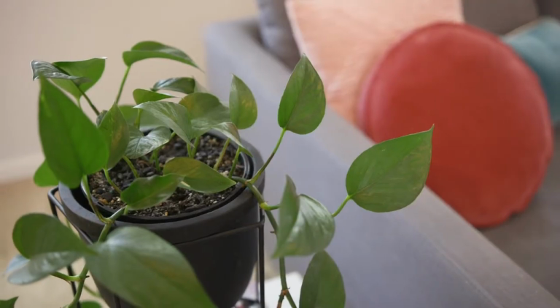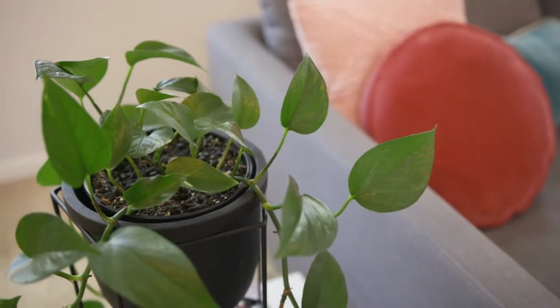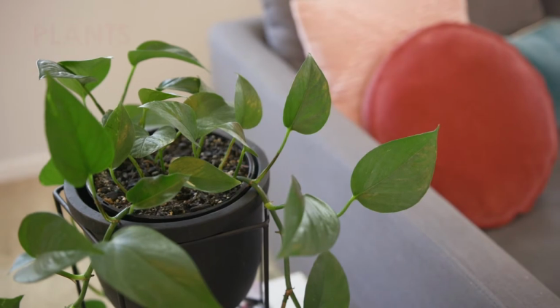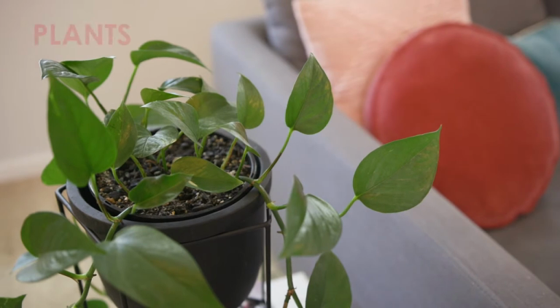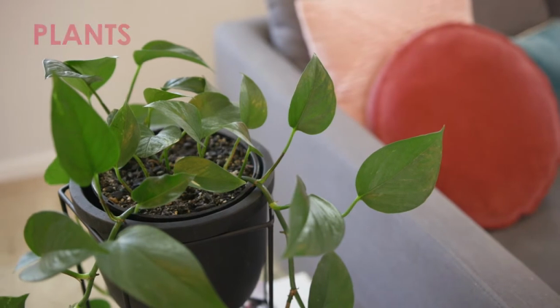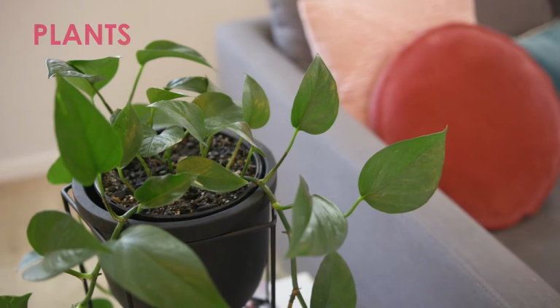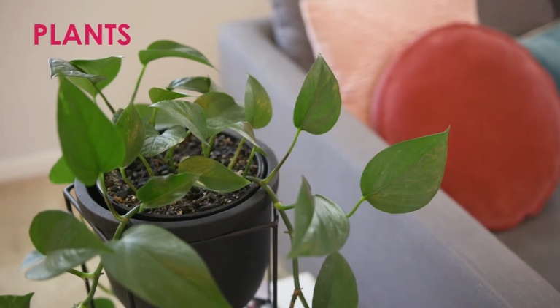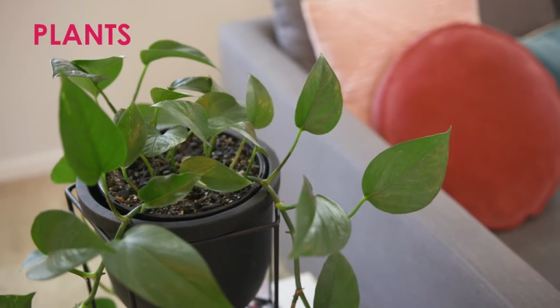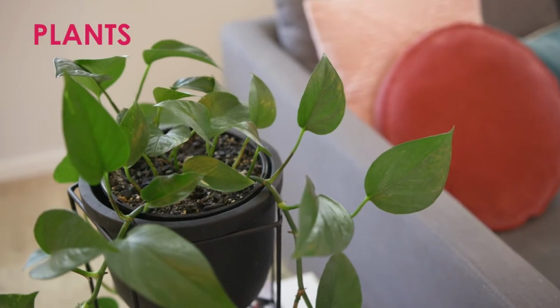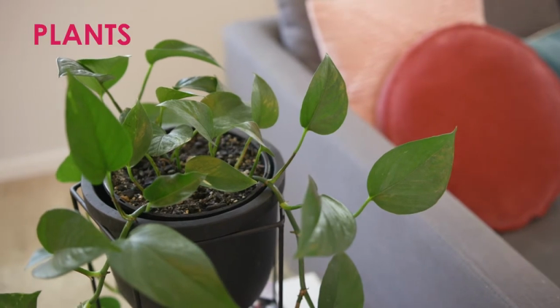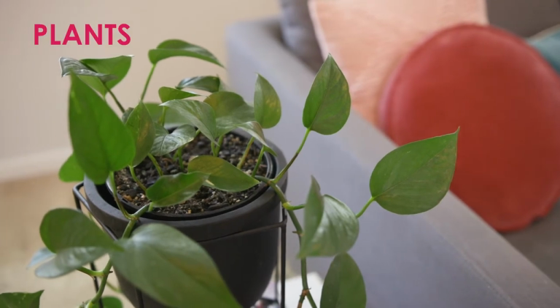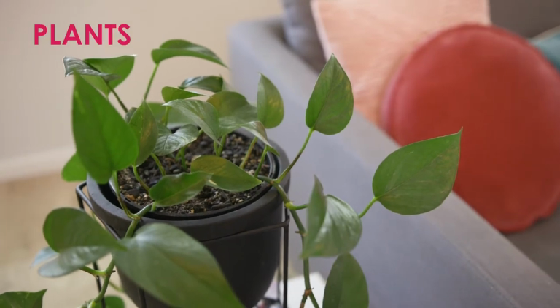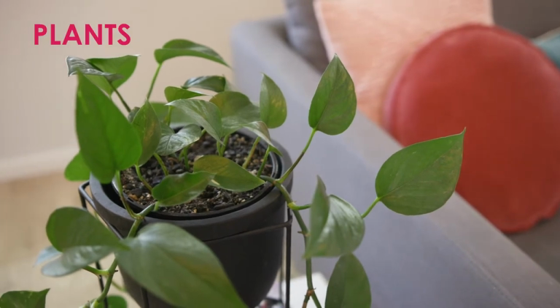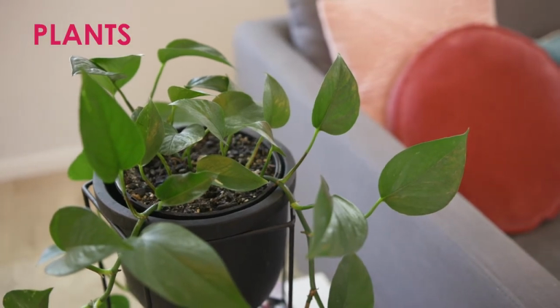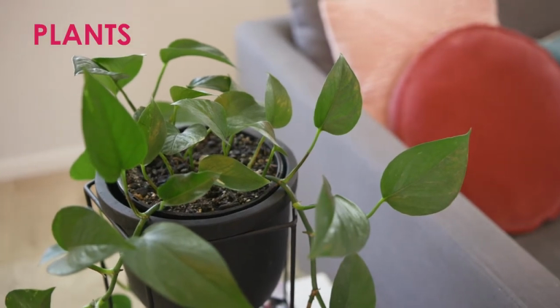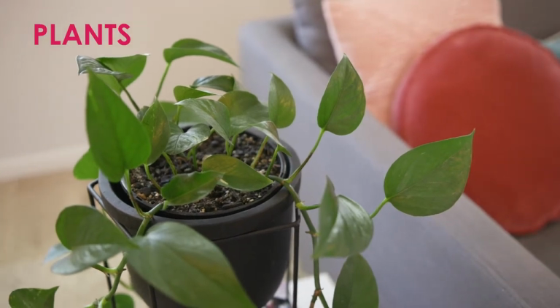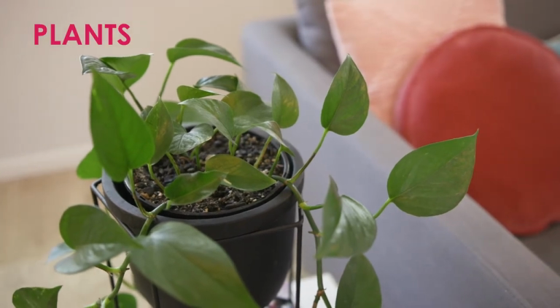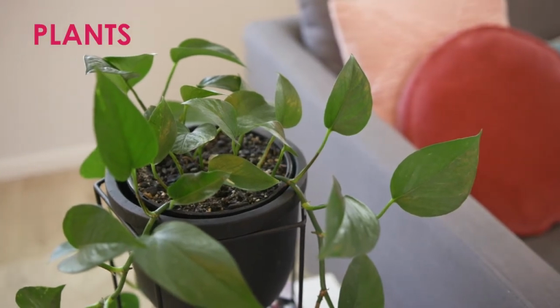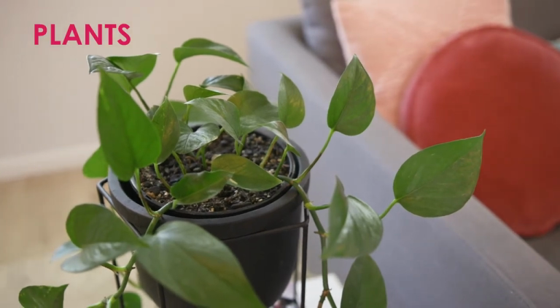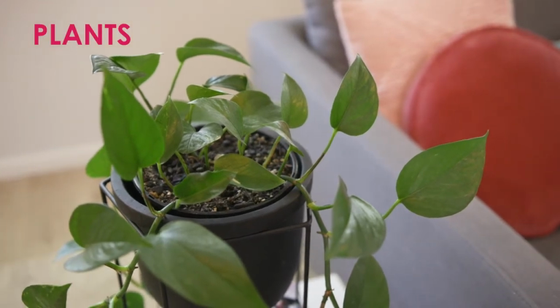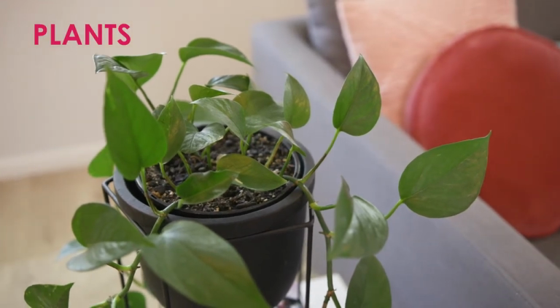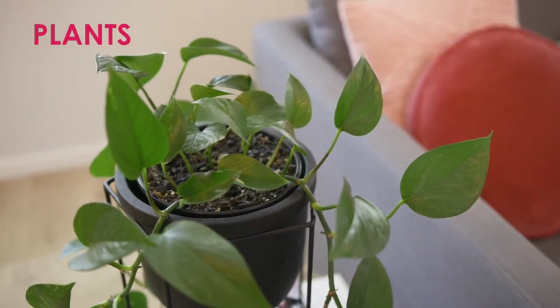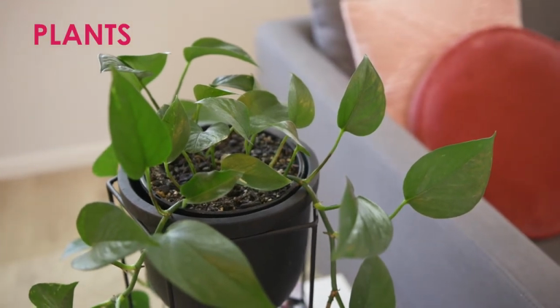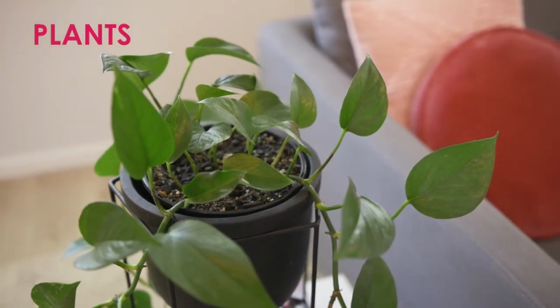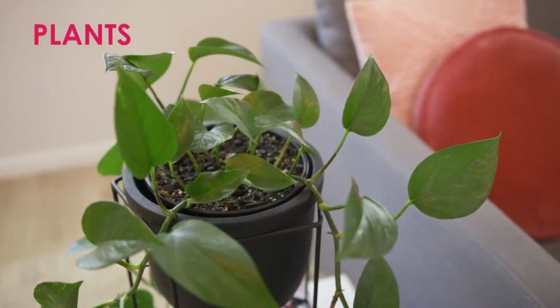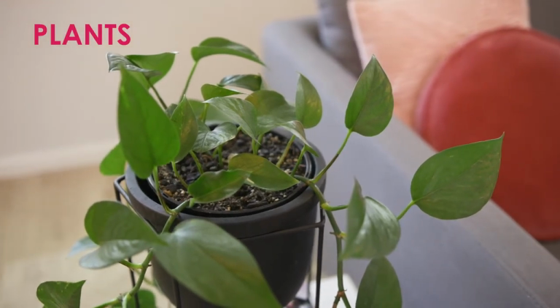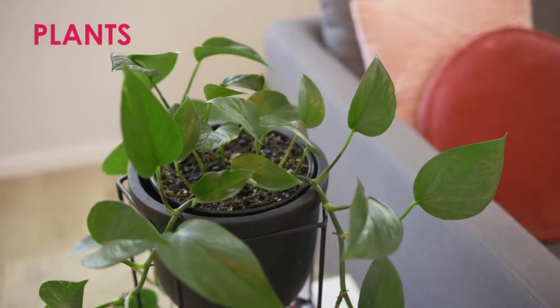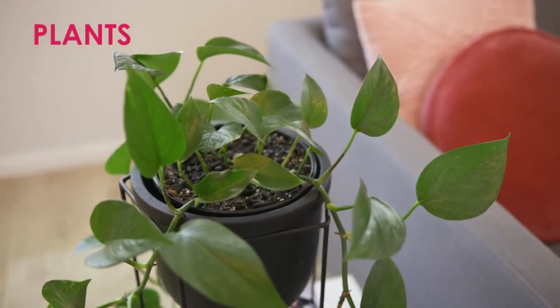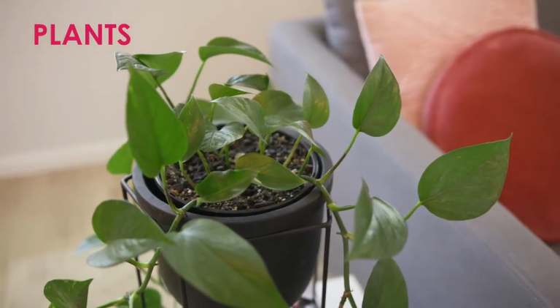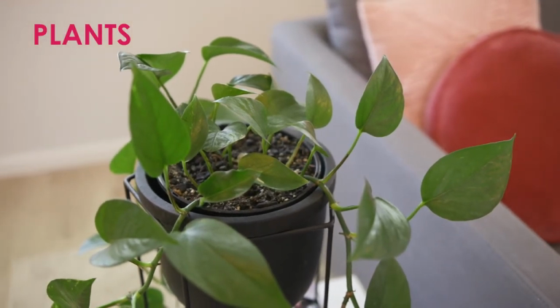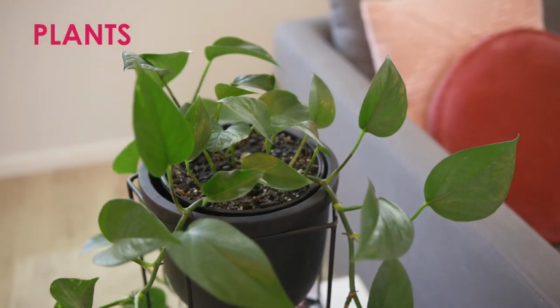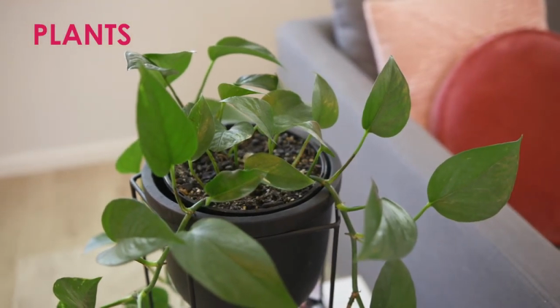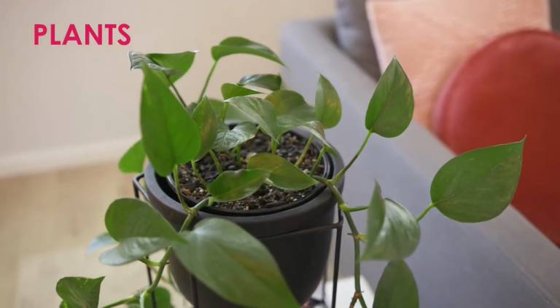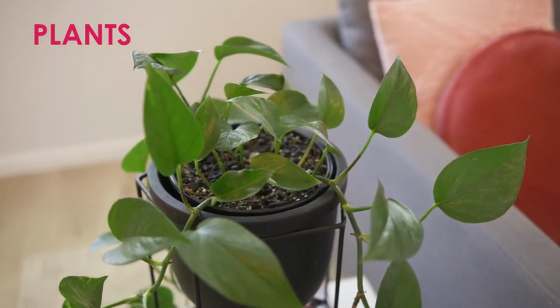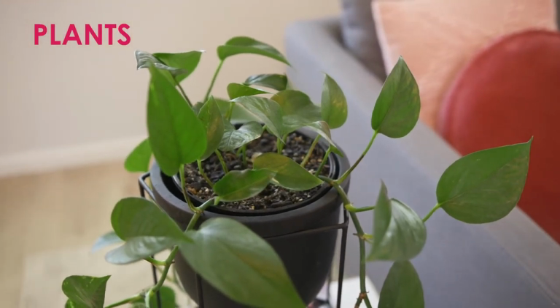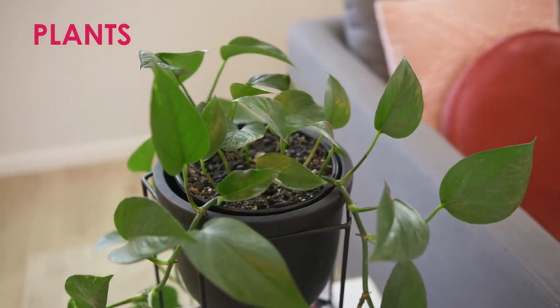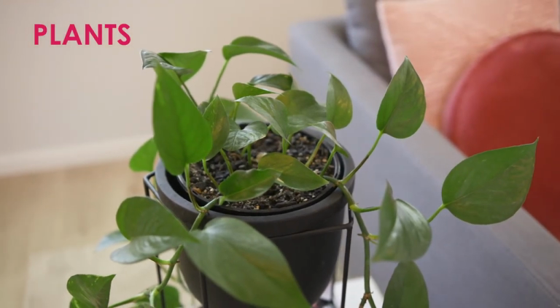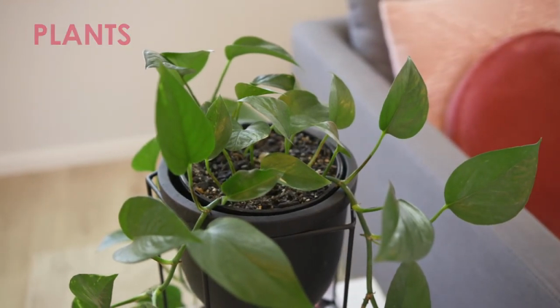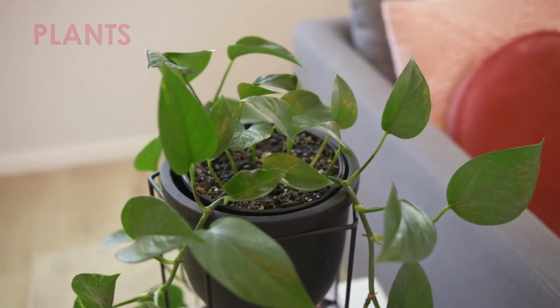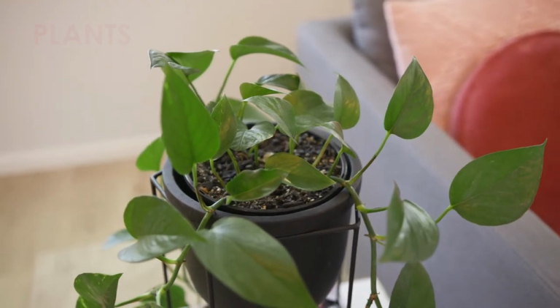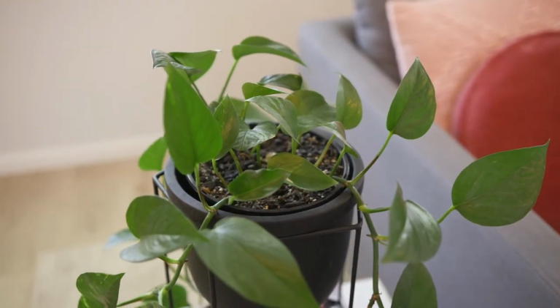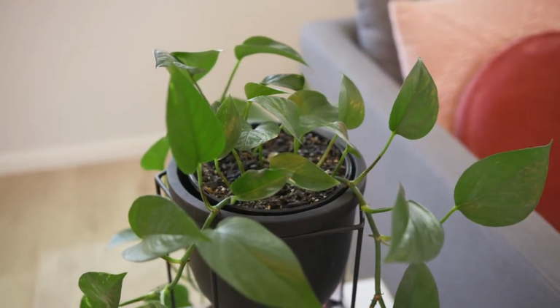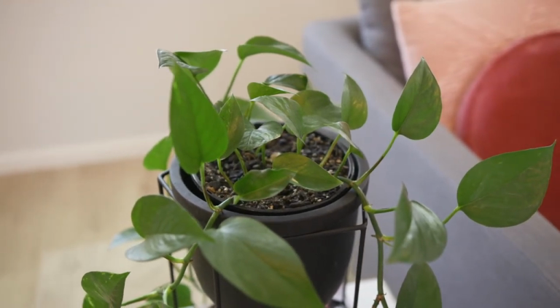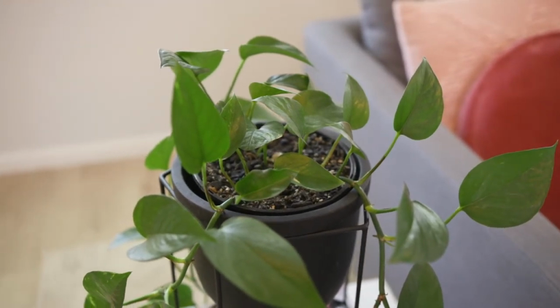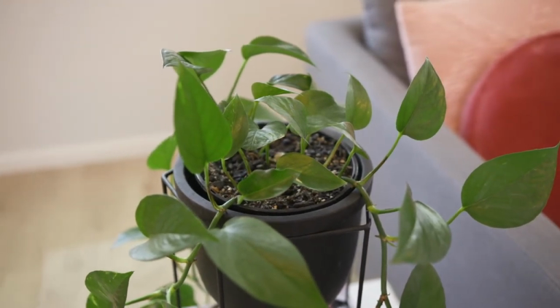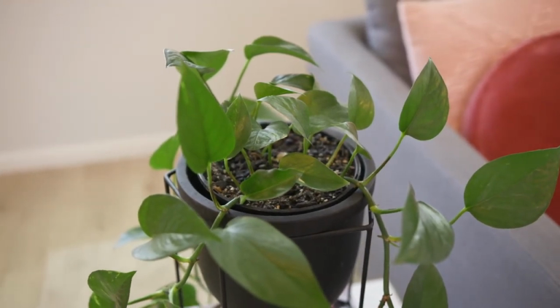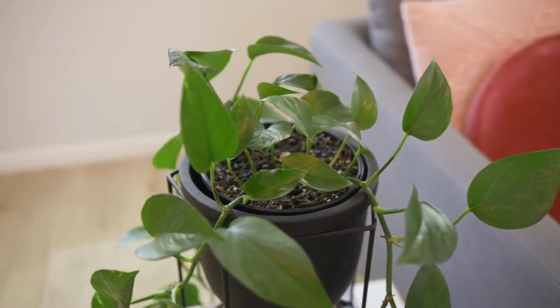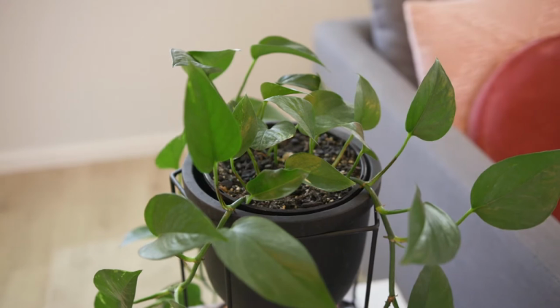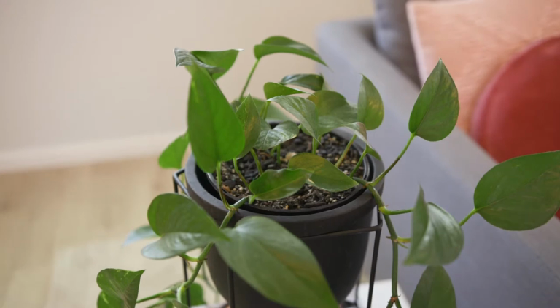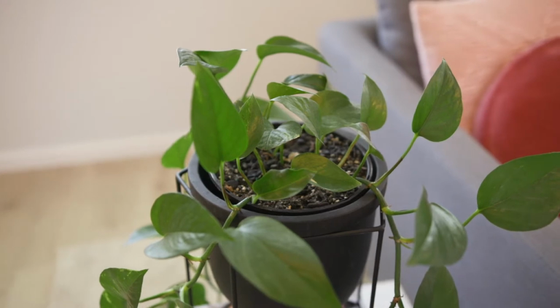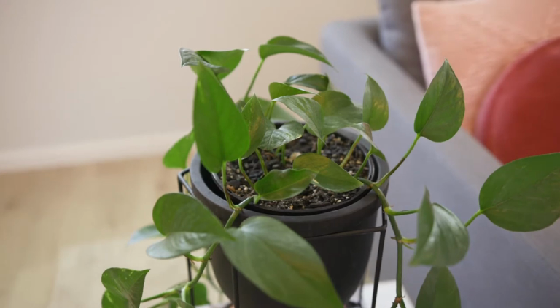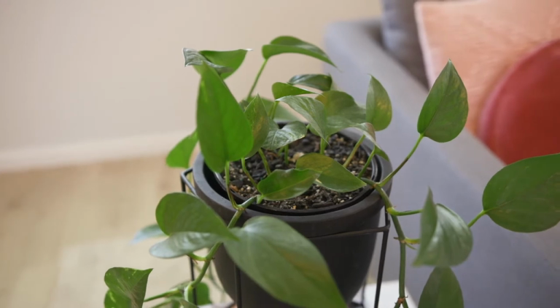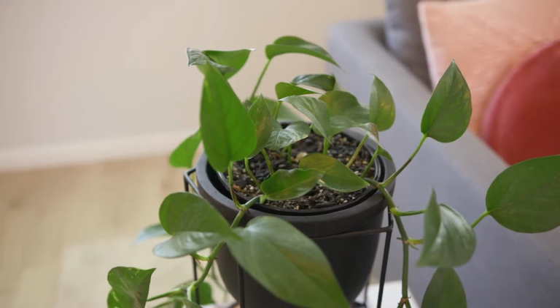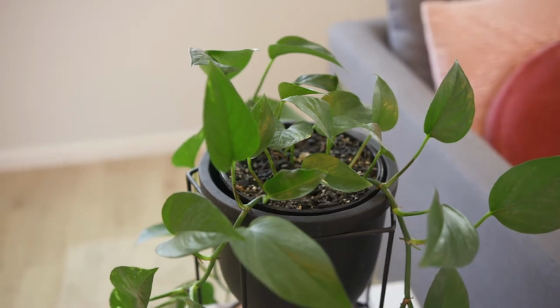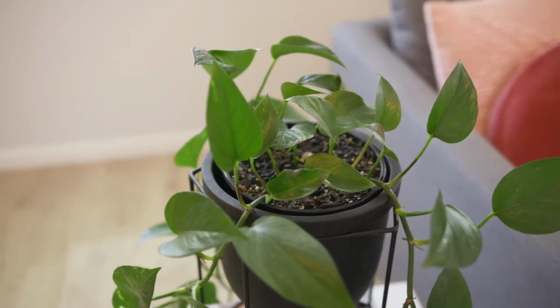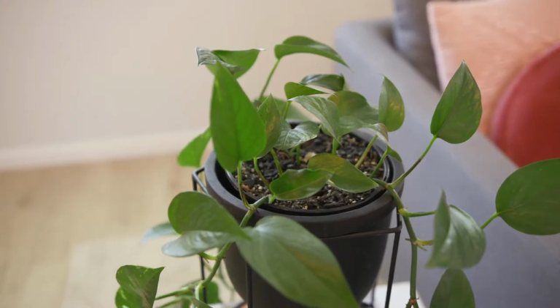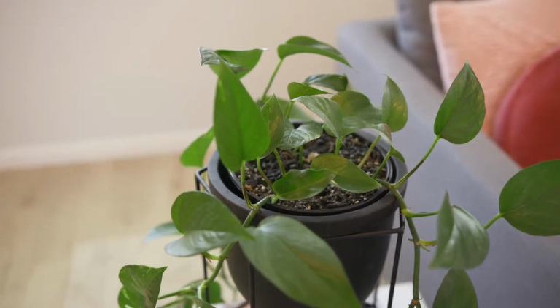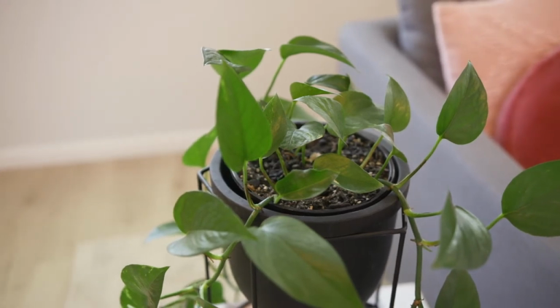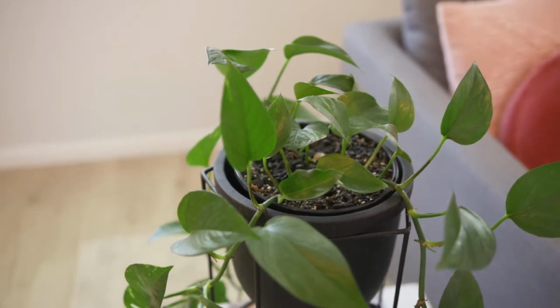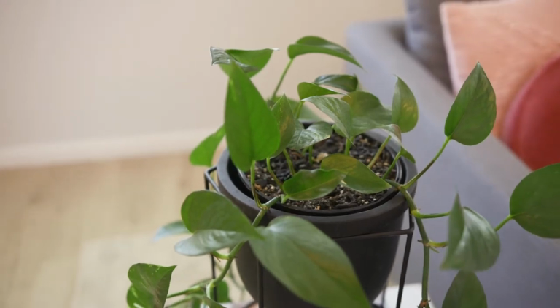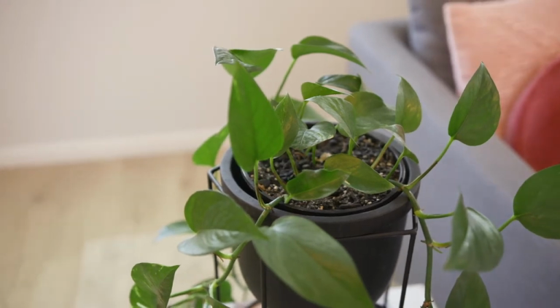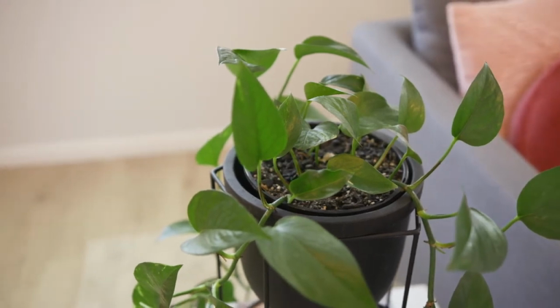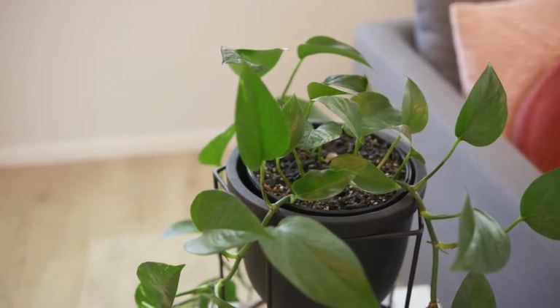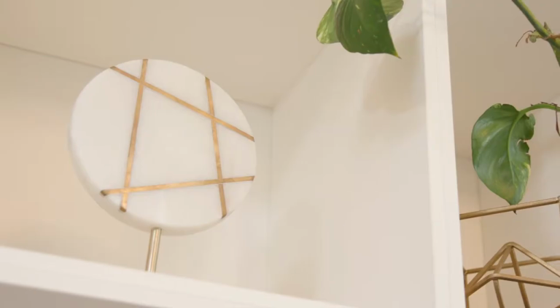Houseplants have never been more in vogue. They're much cheaper than having fresh flowers all the time and it's great to have something living in every room.